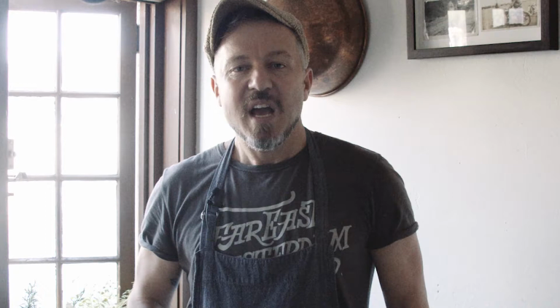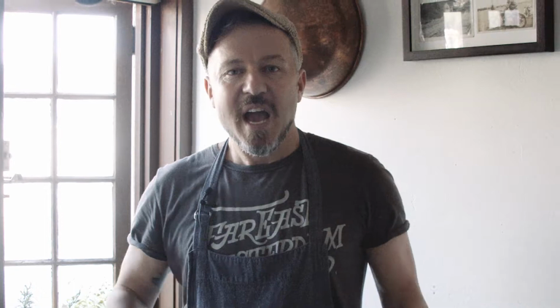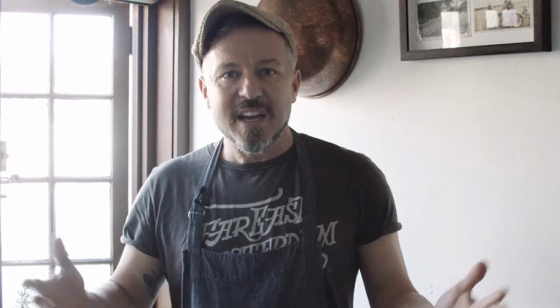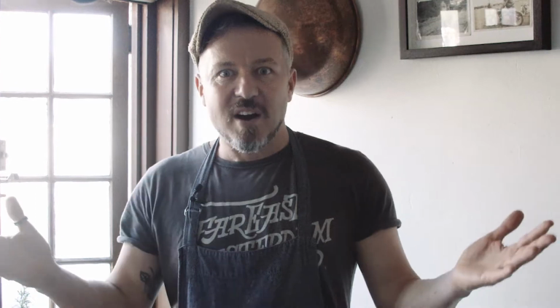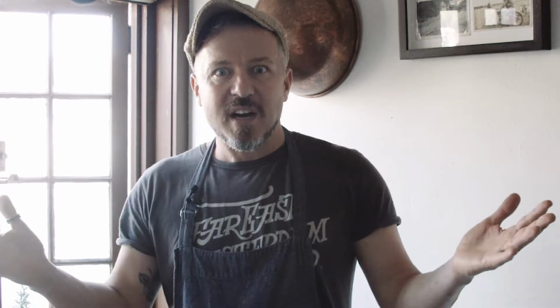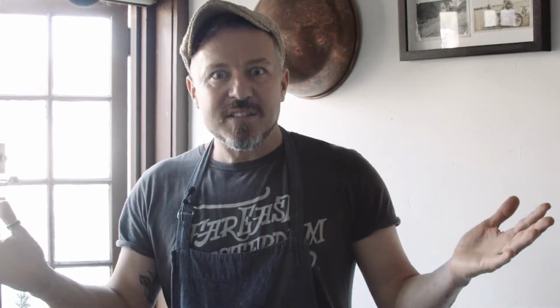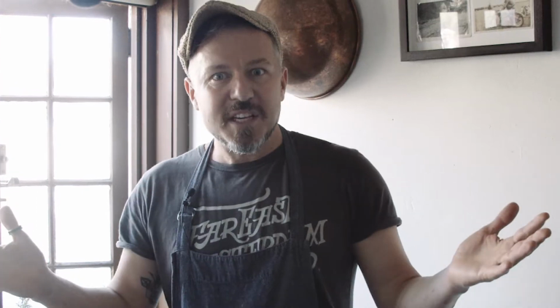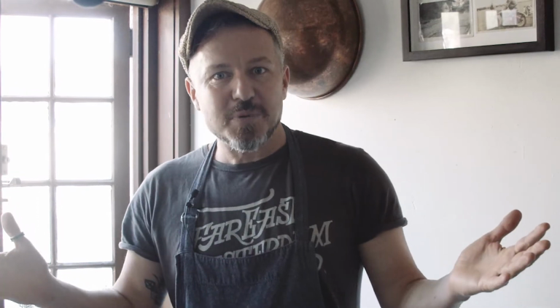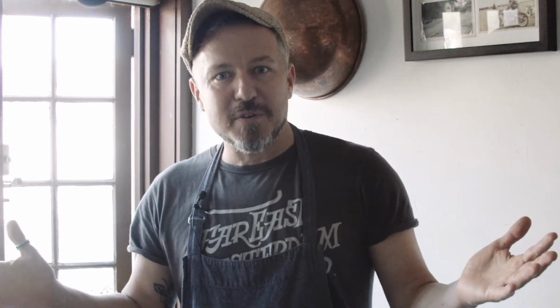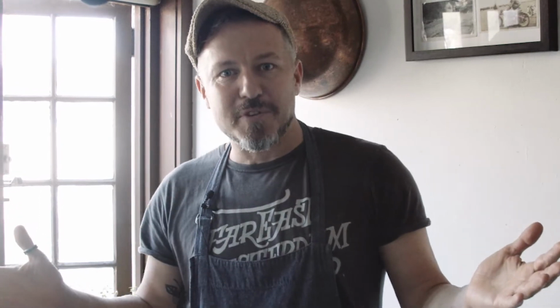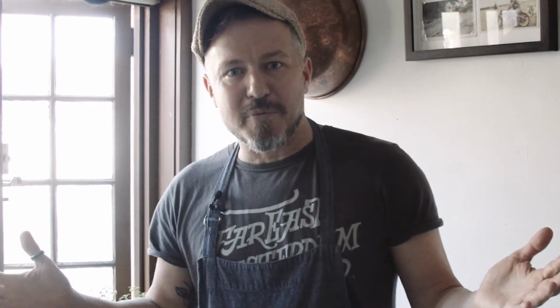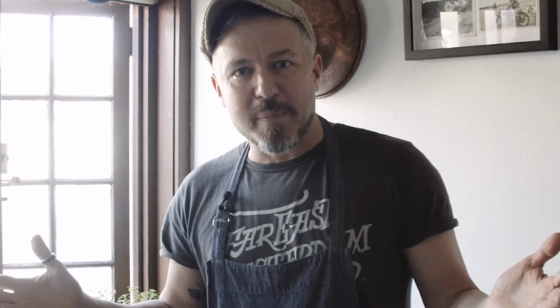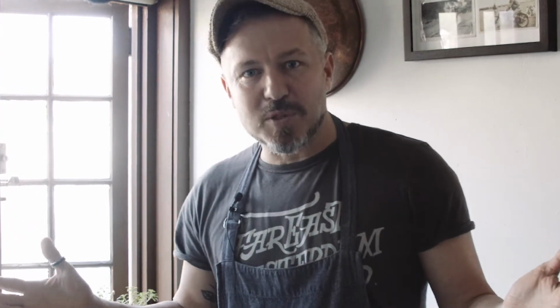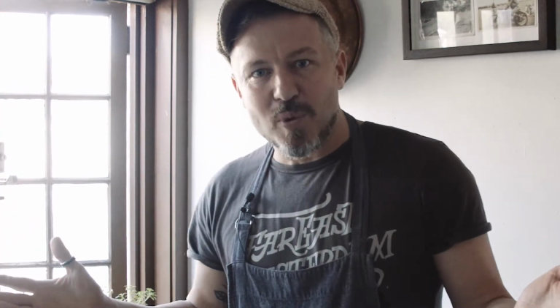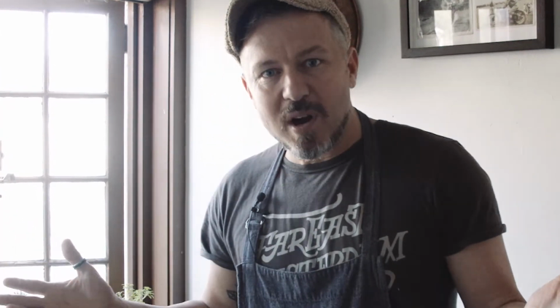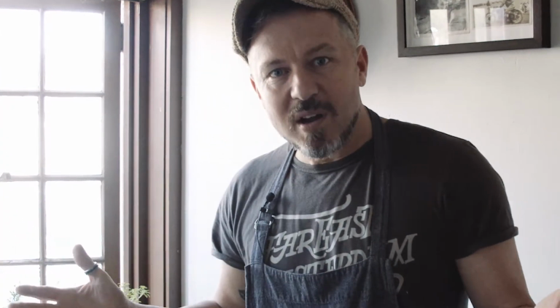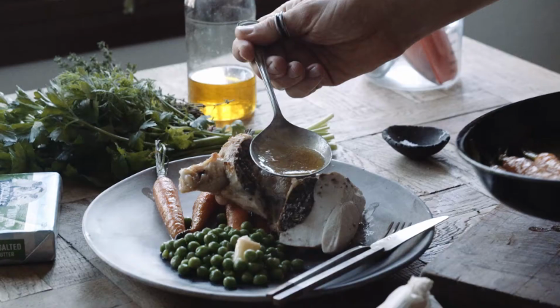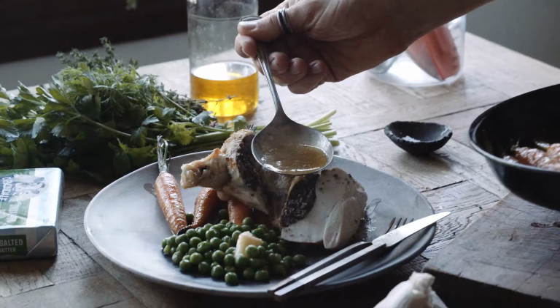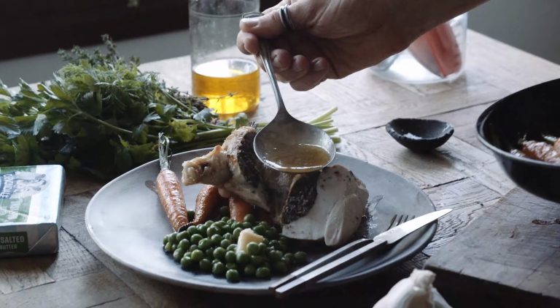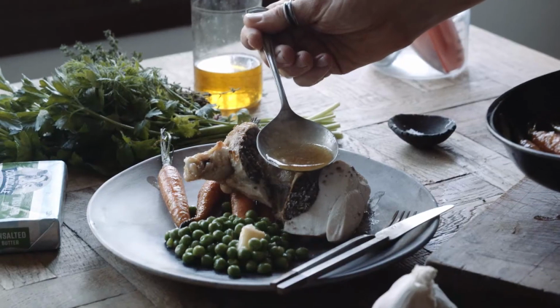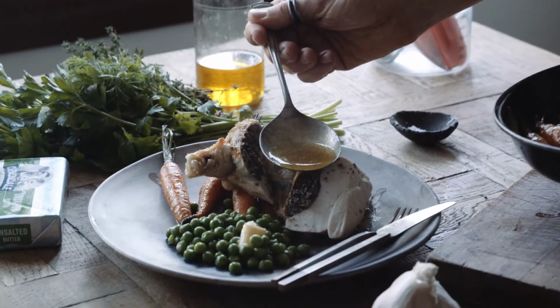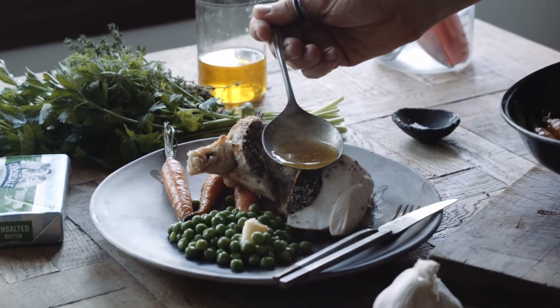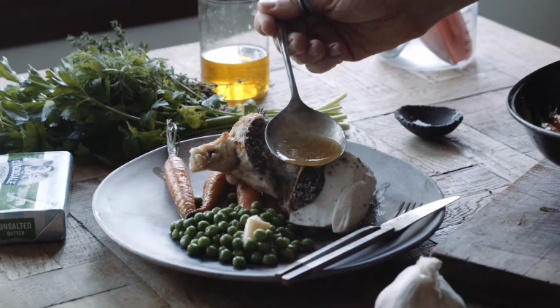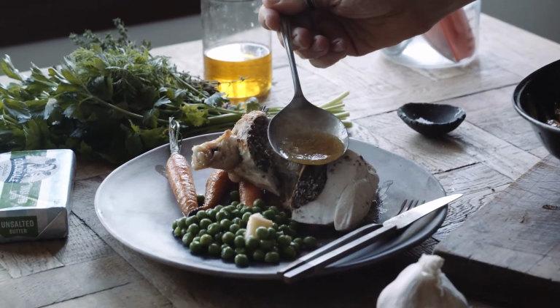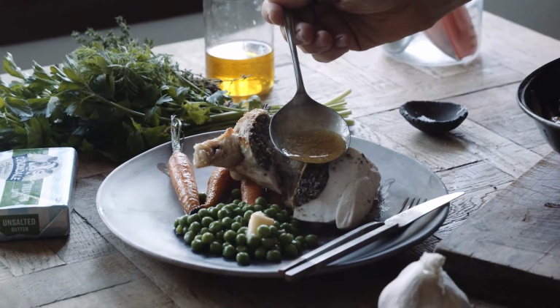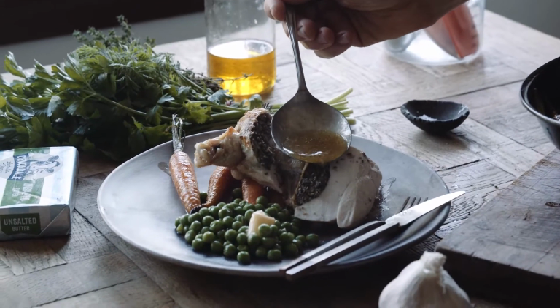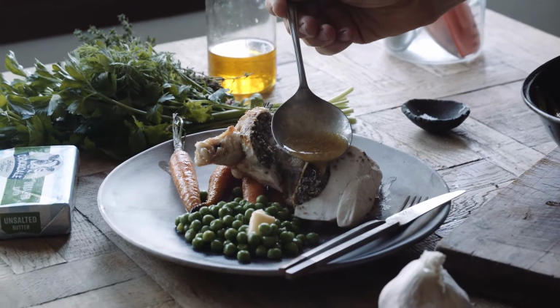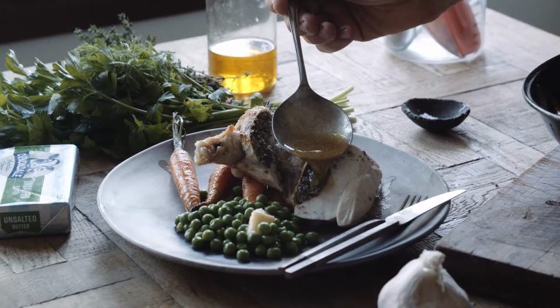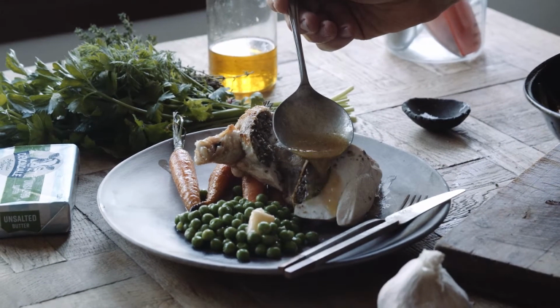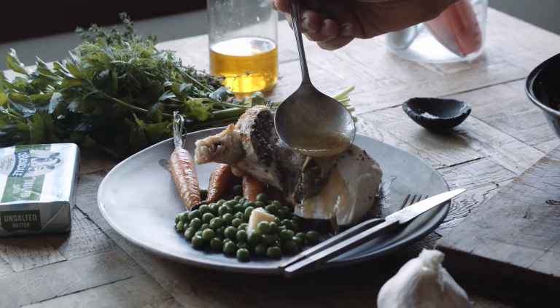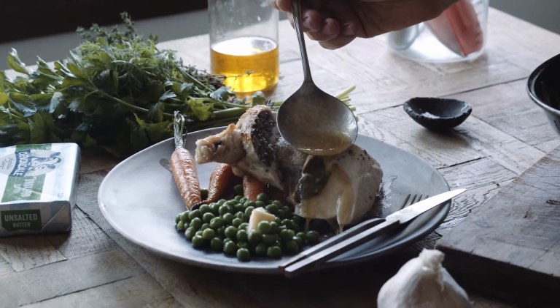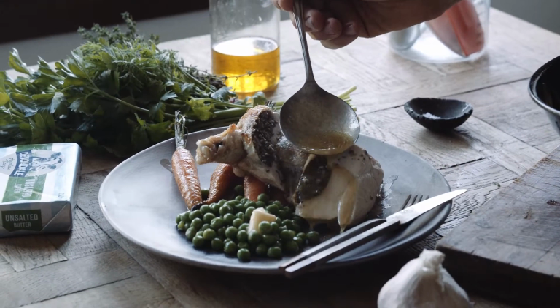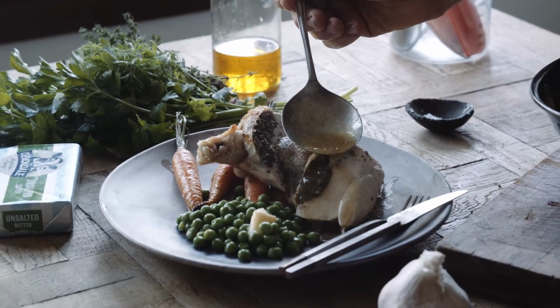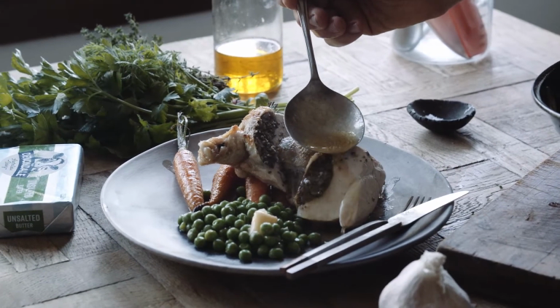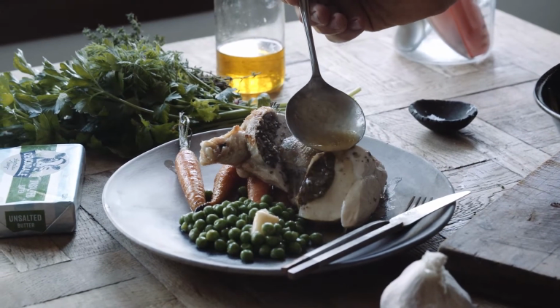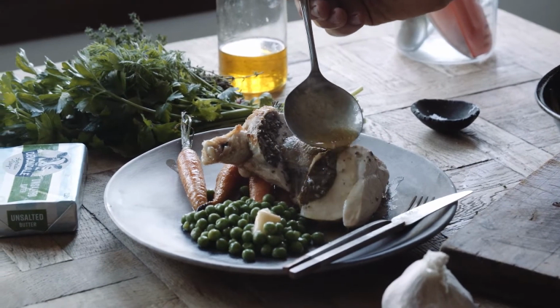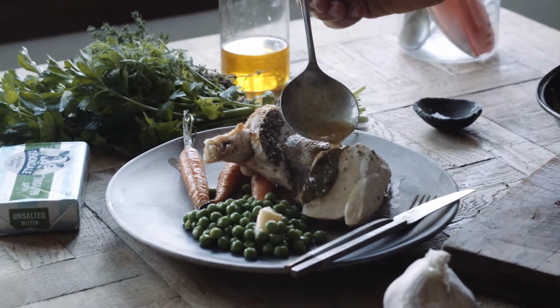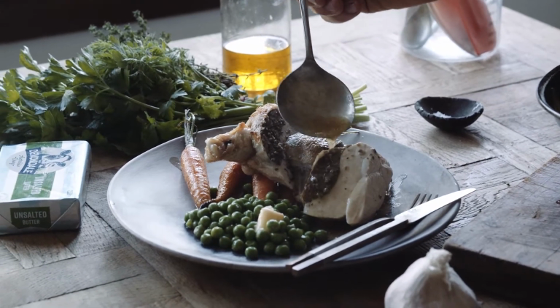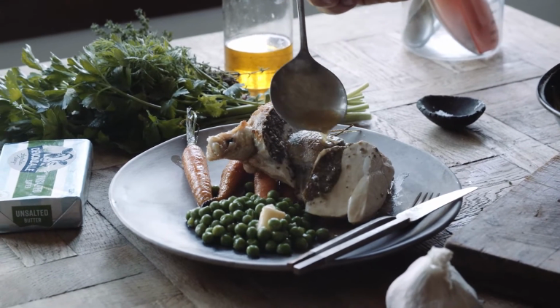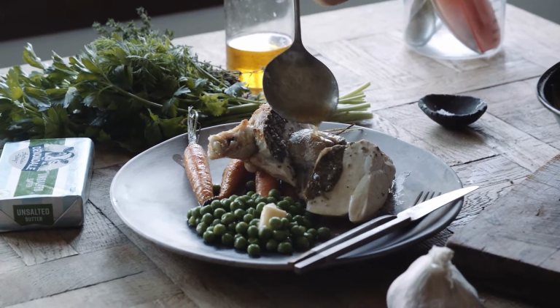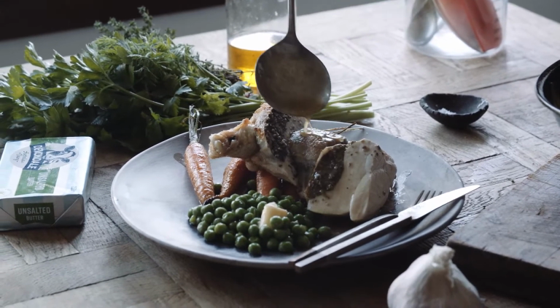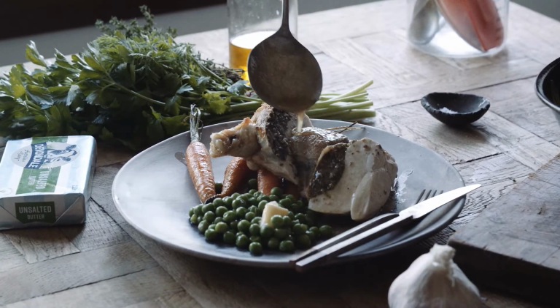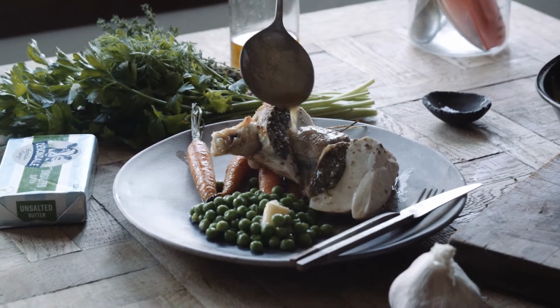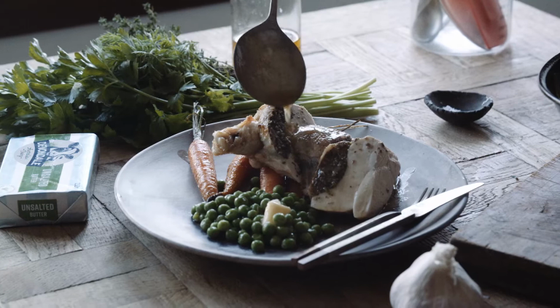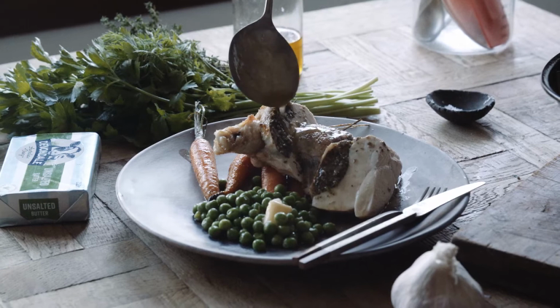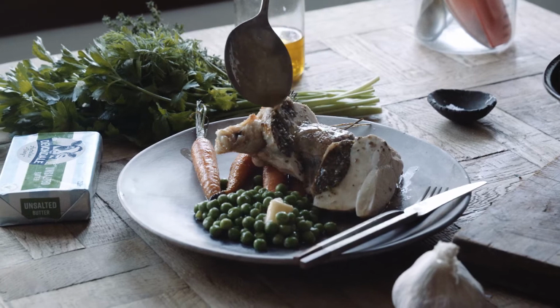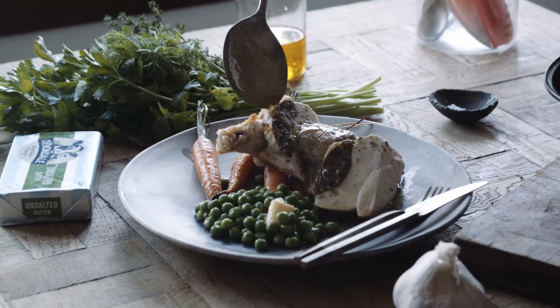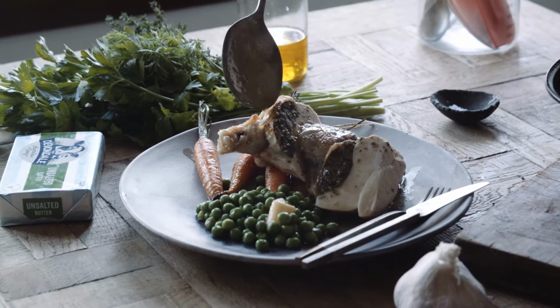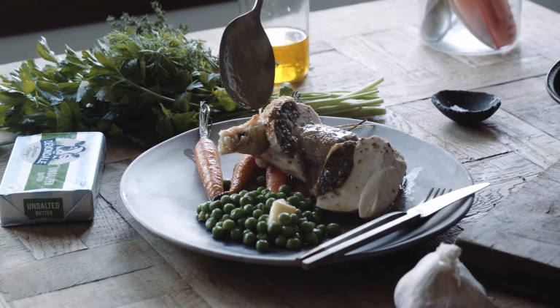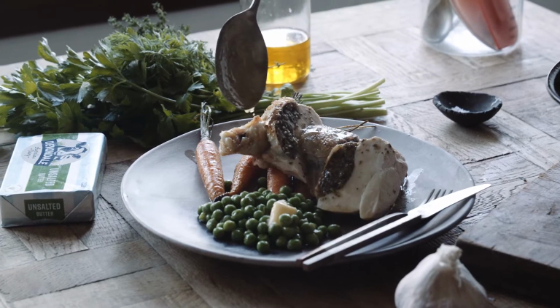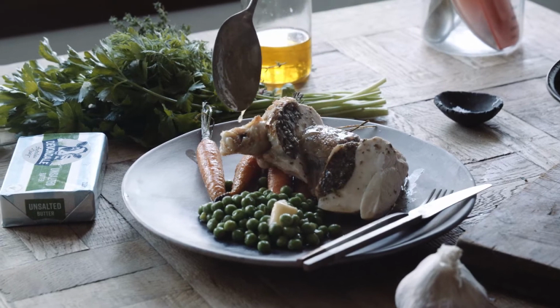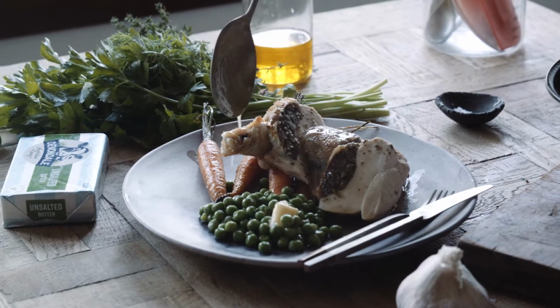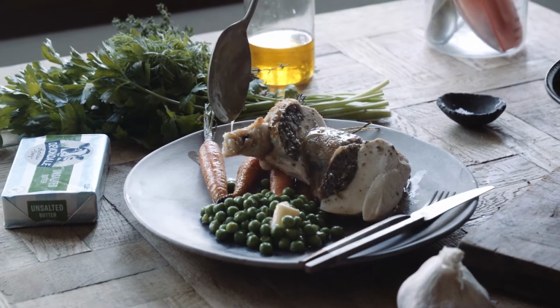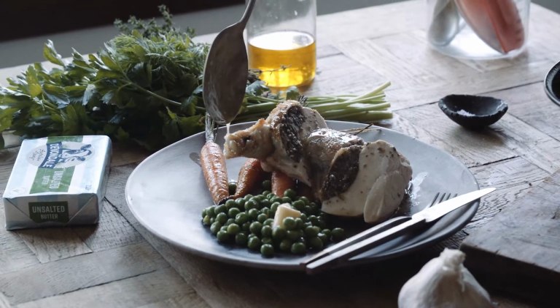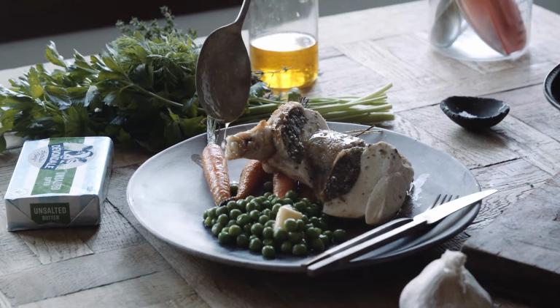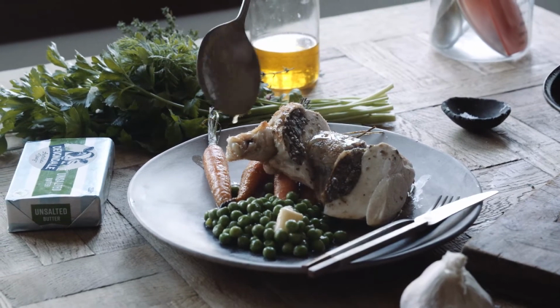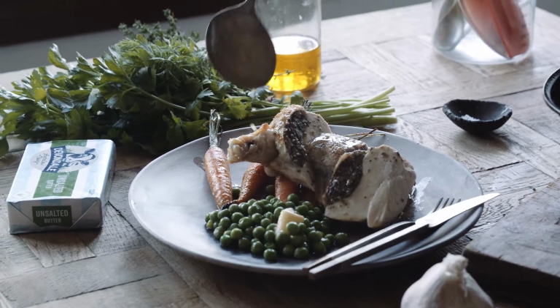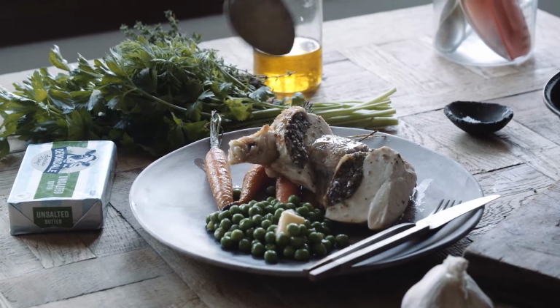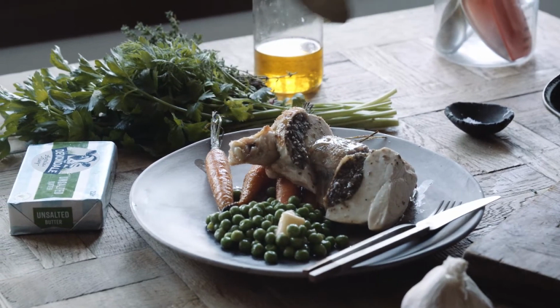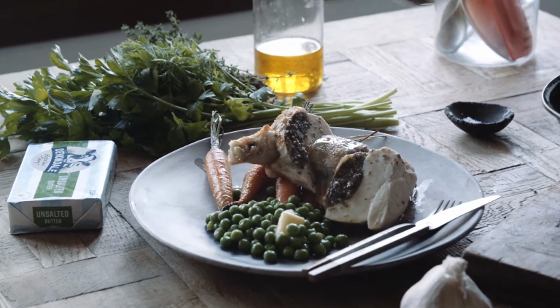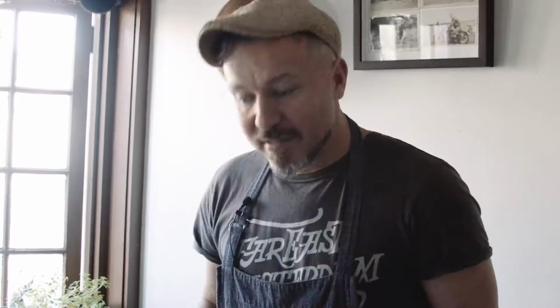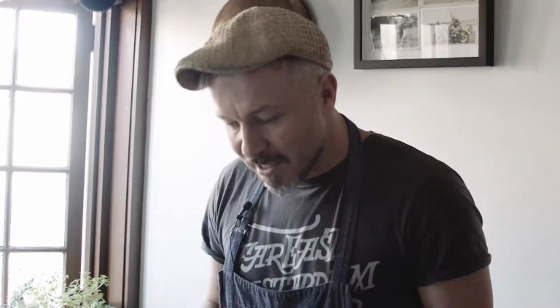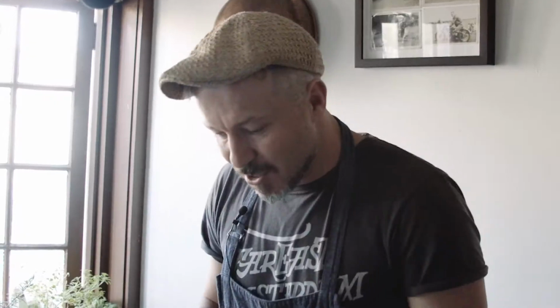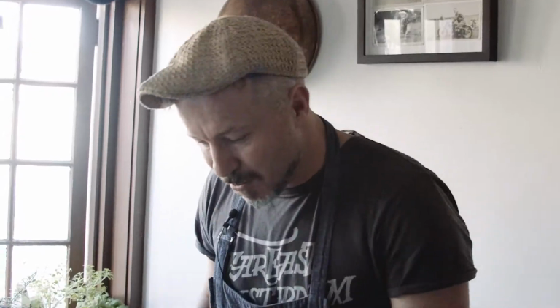Hey guys, here's one for the repertoire. Roast chicken breast stuffed with mushrooms, thyme, Devondale butter, and a whole lot of love. Let's do it.